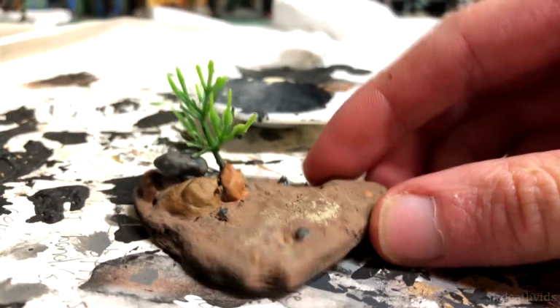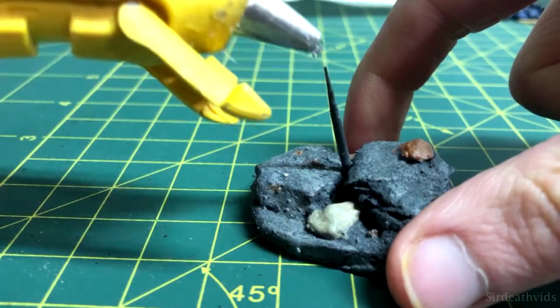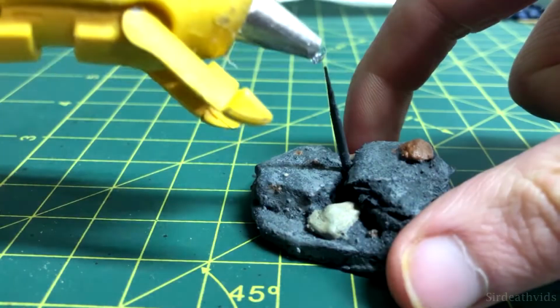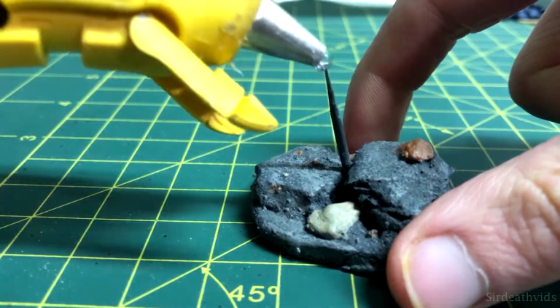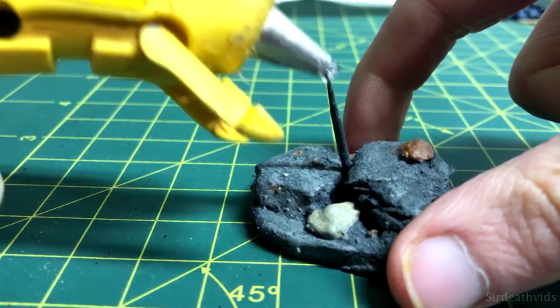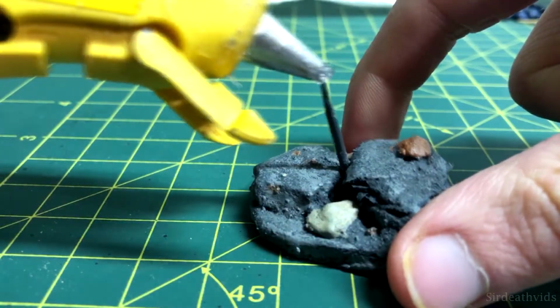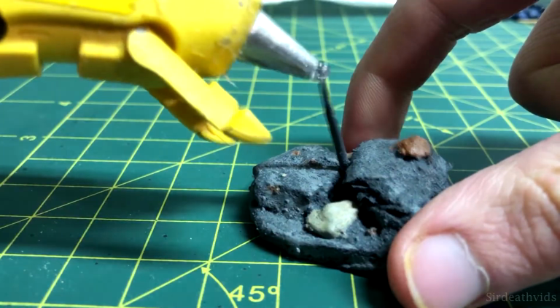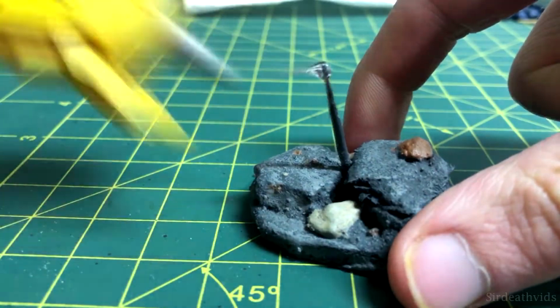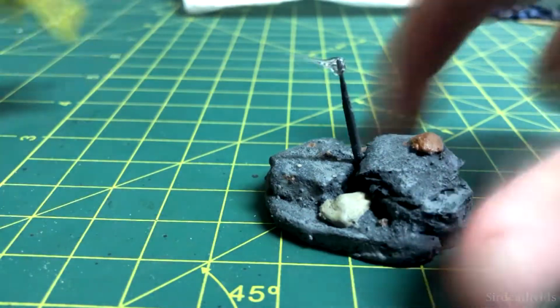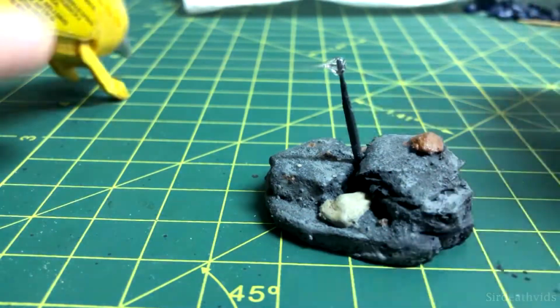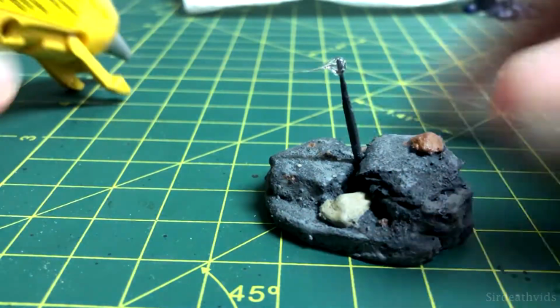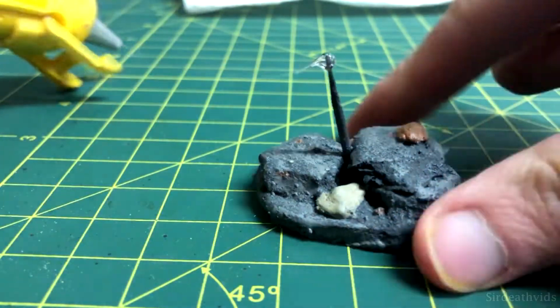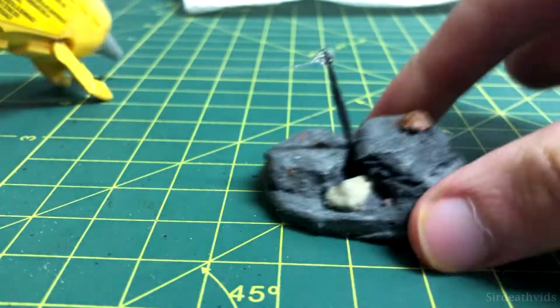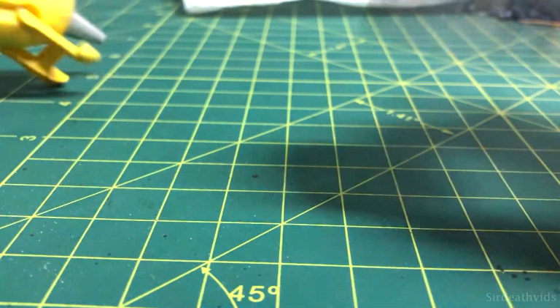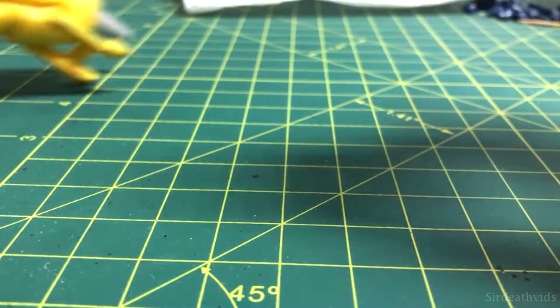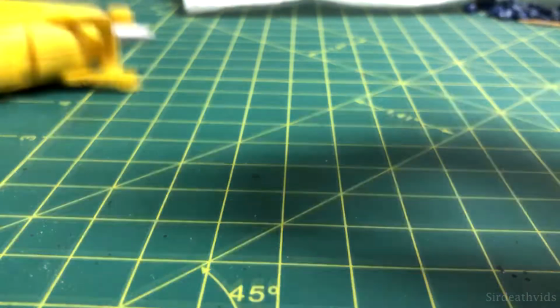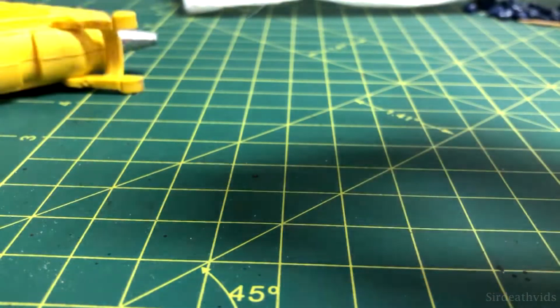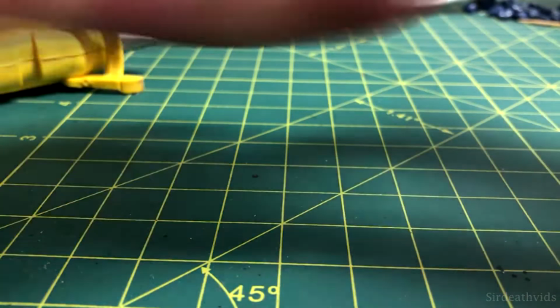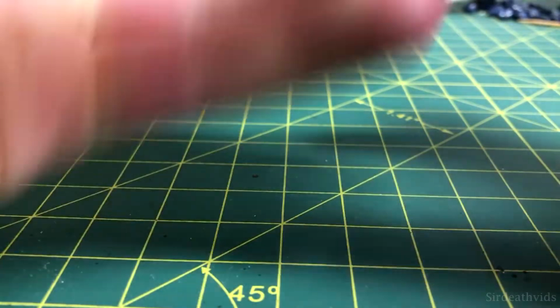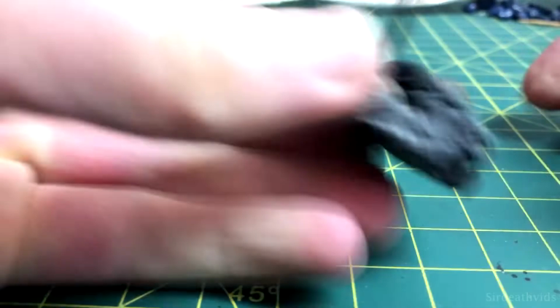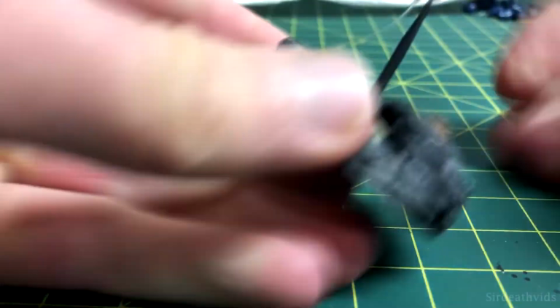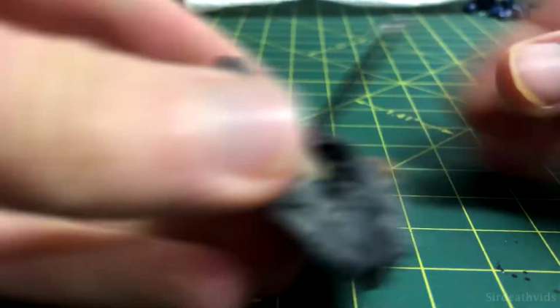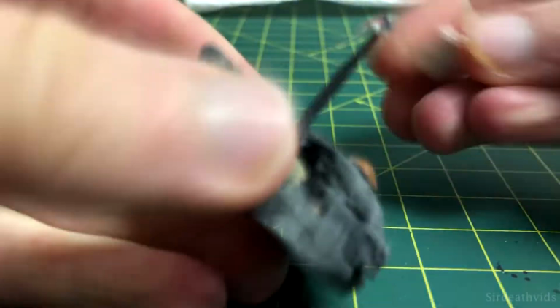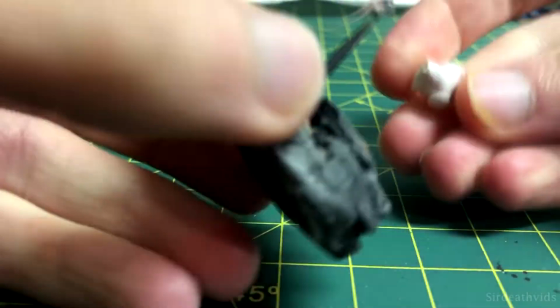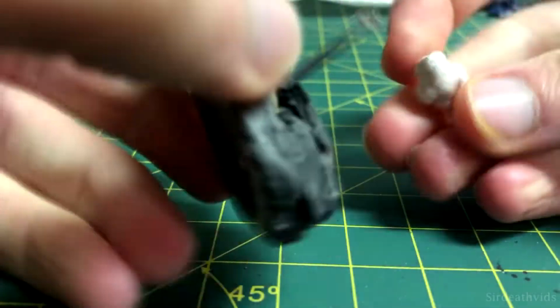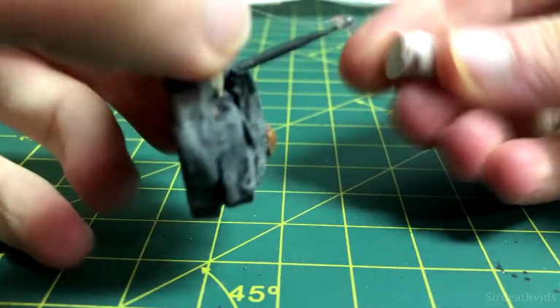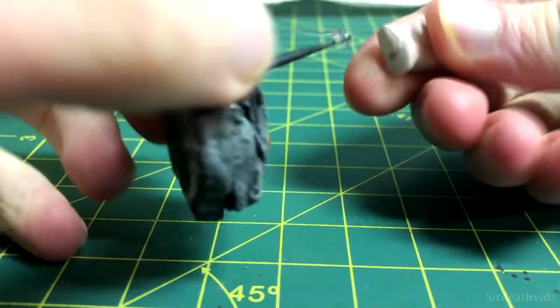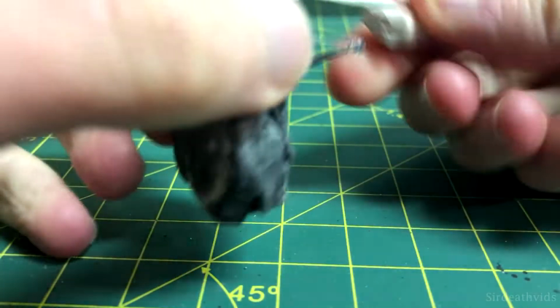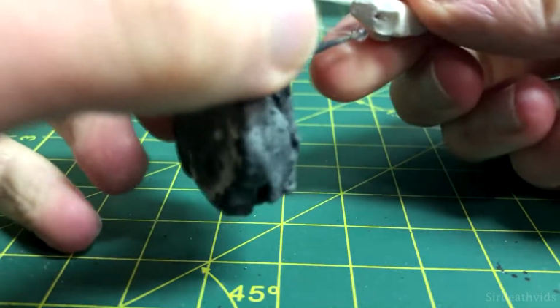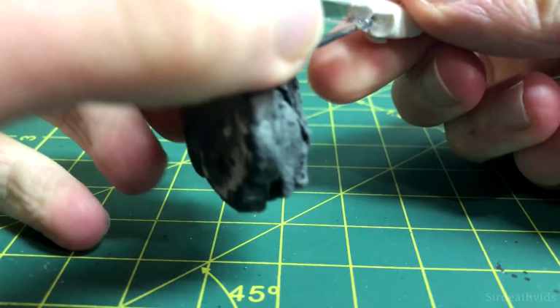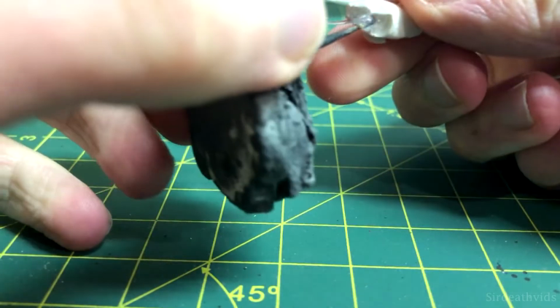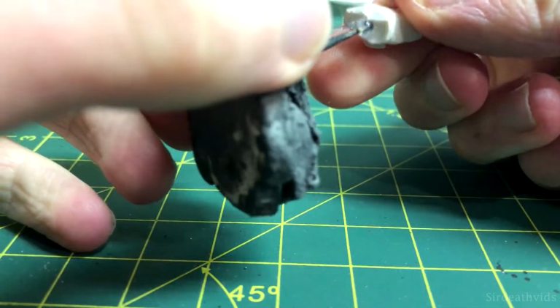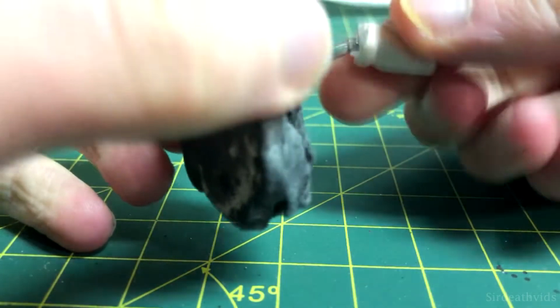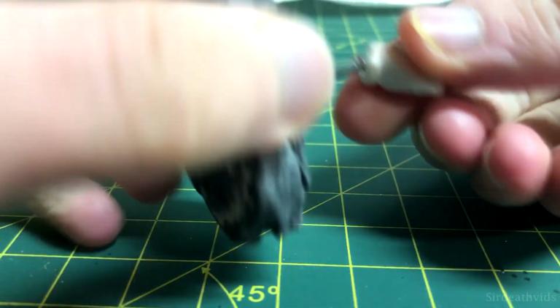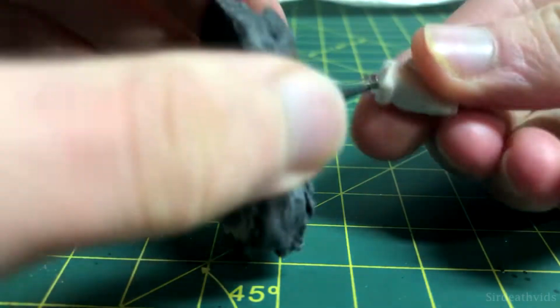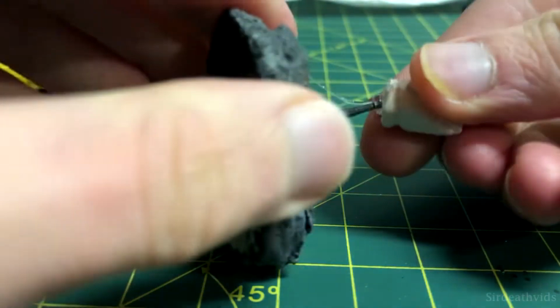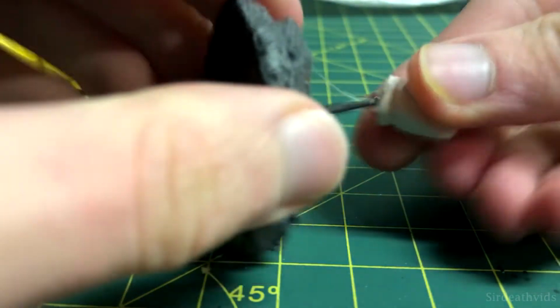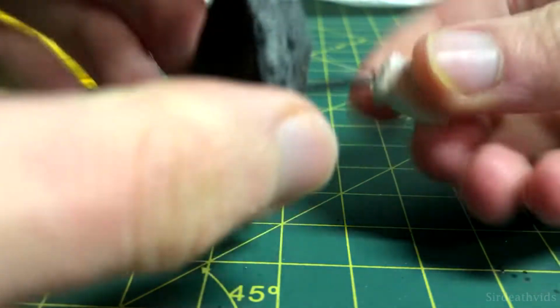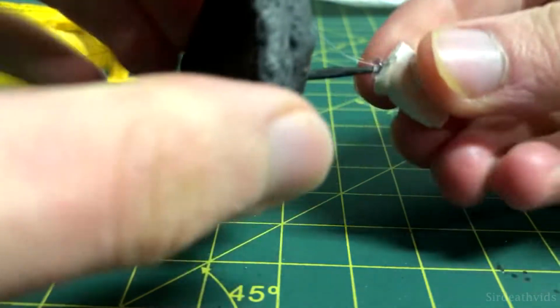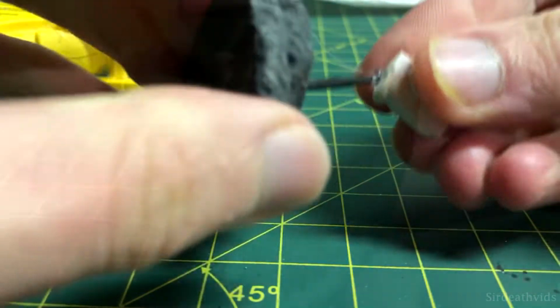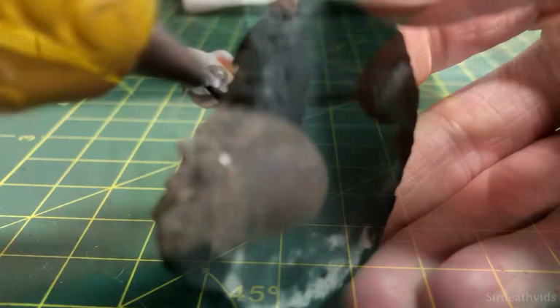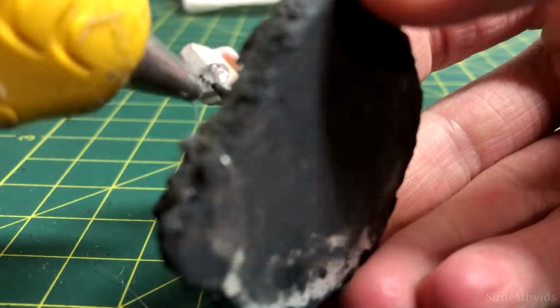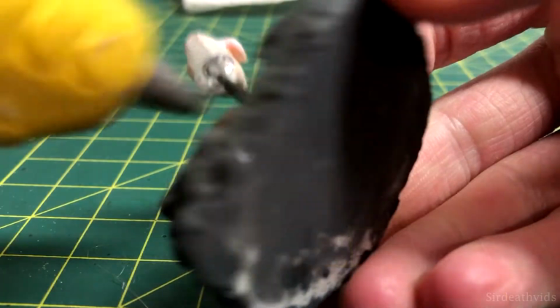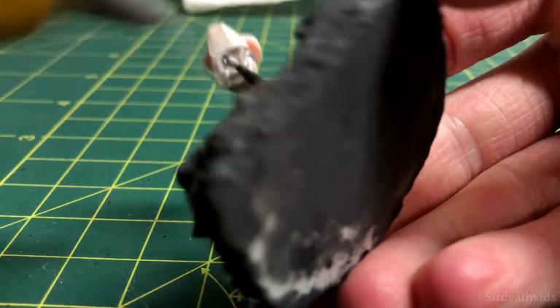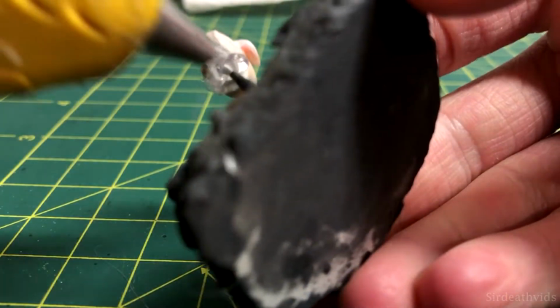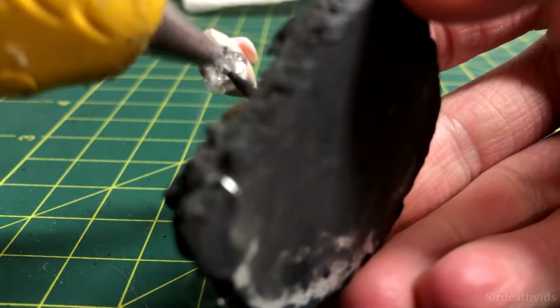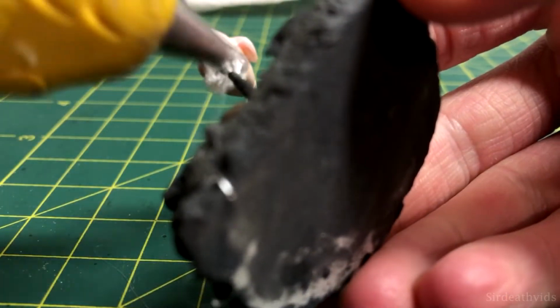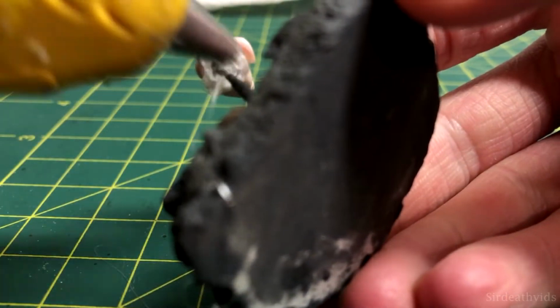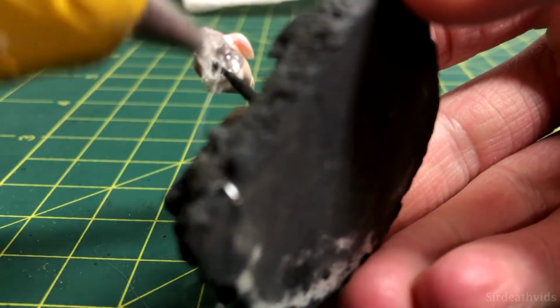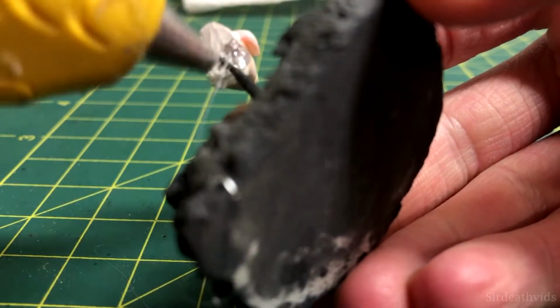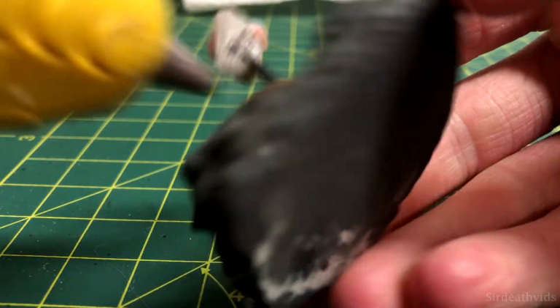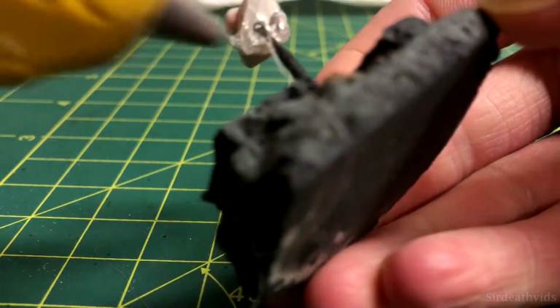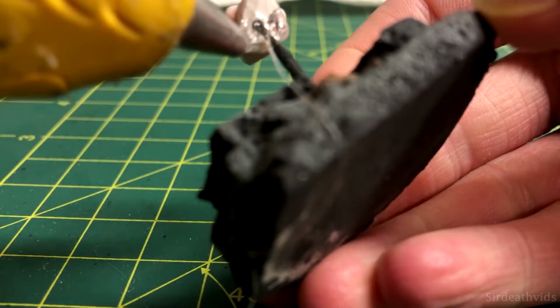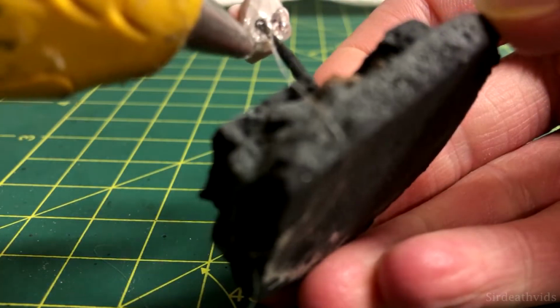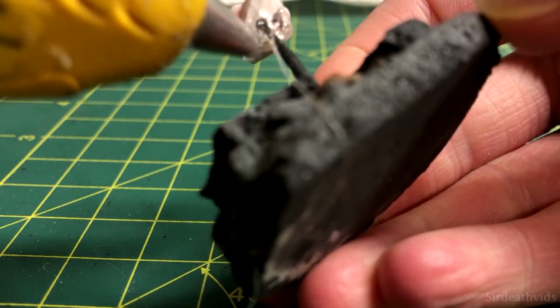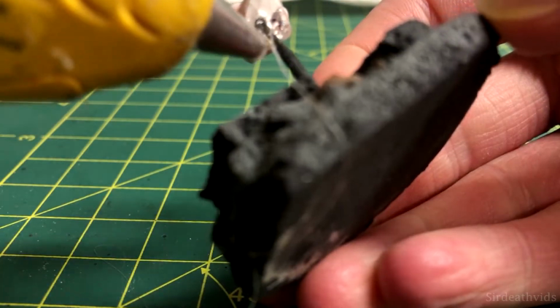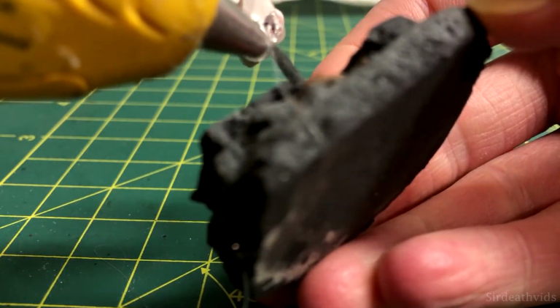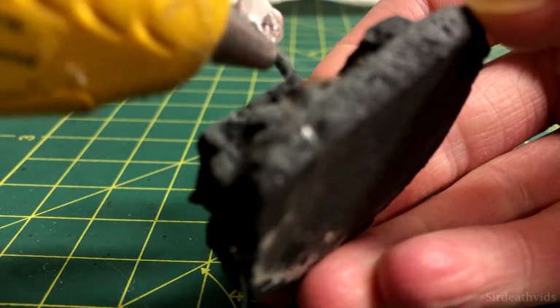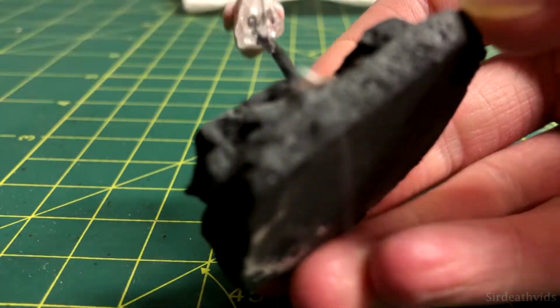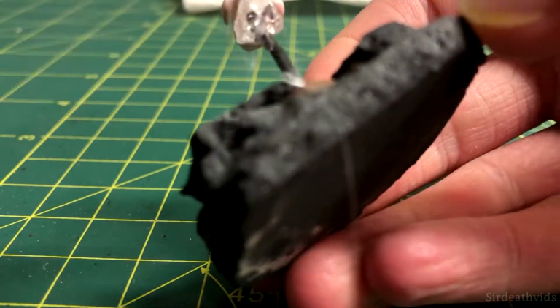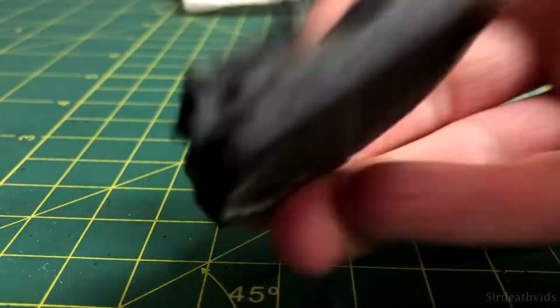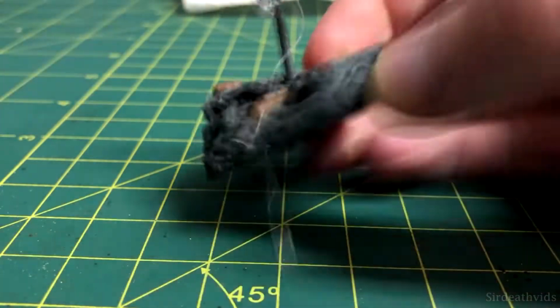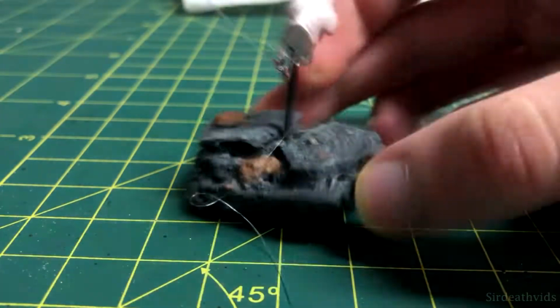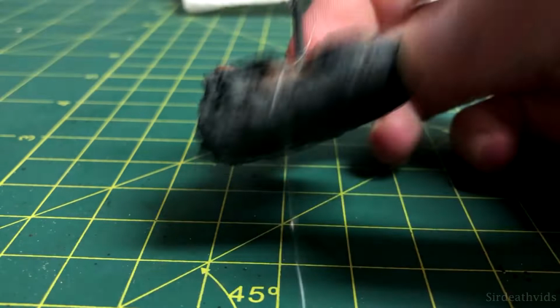After I finished that, I put a dab of hot glue on the toothpick and stabbed the pig's head on the stick. I made sure to secure it with some extra glue as well.